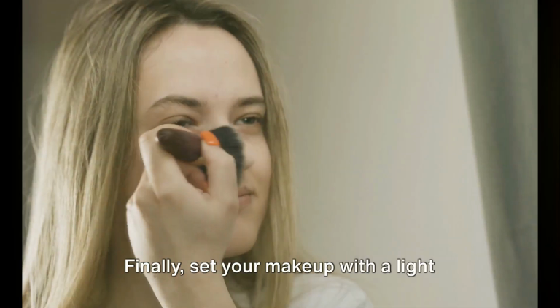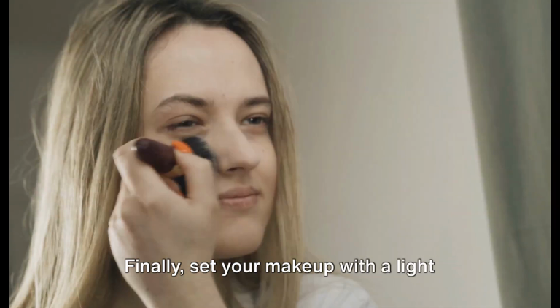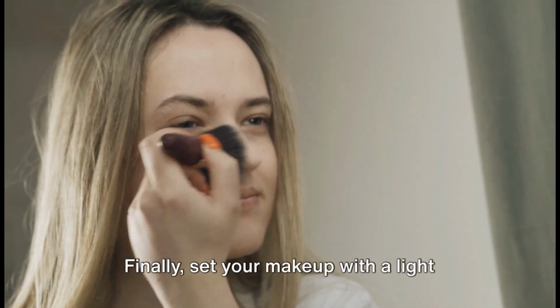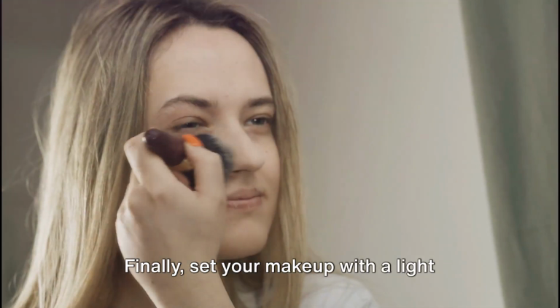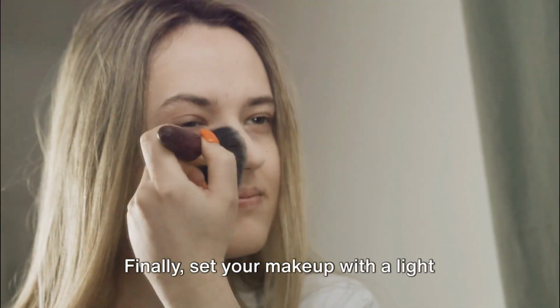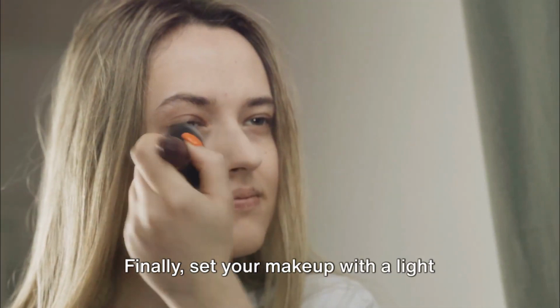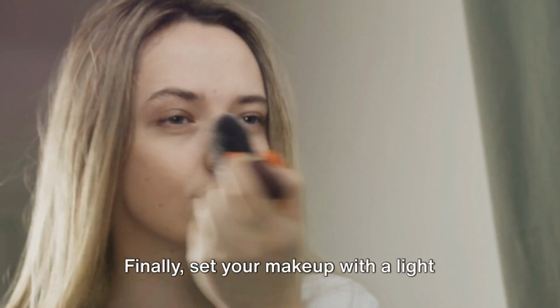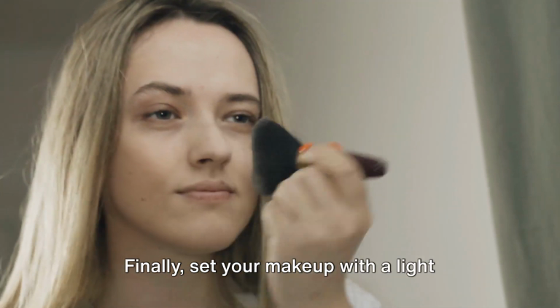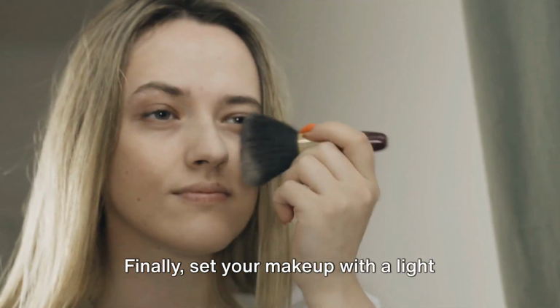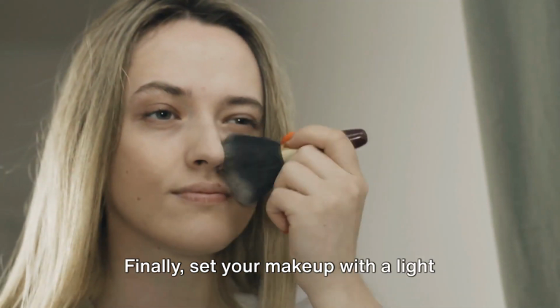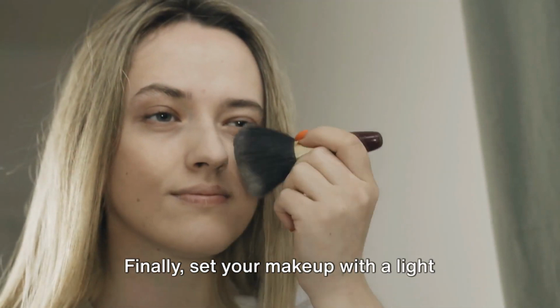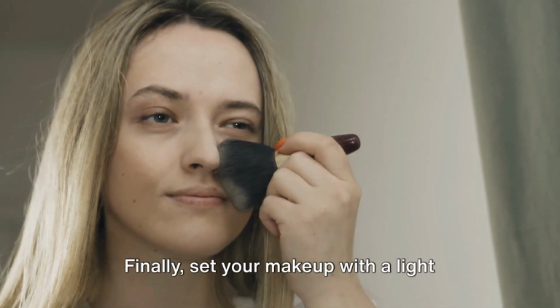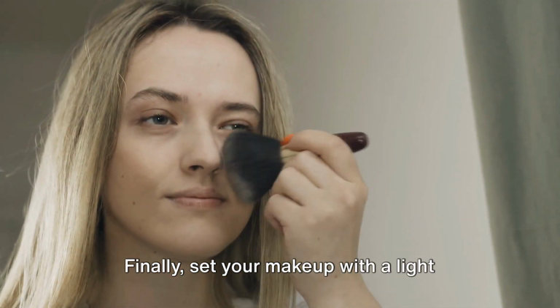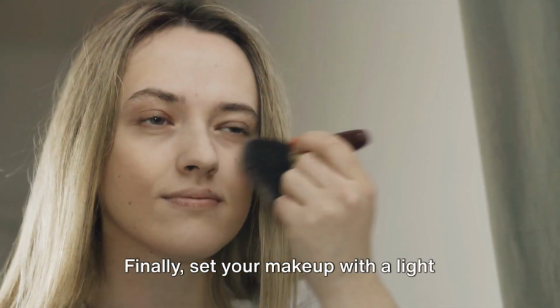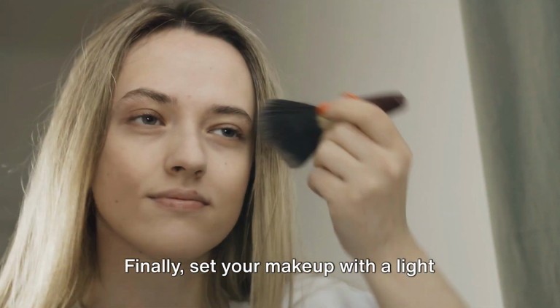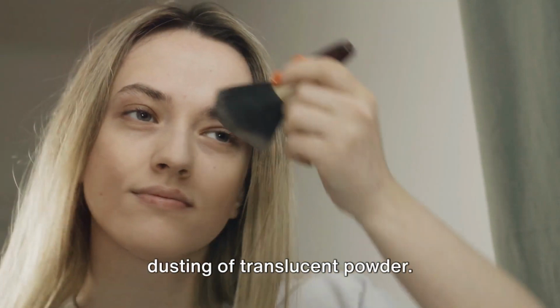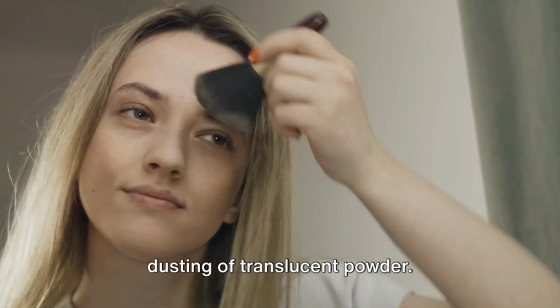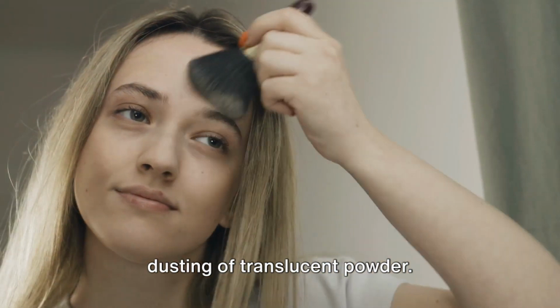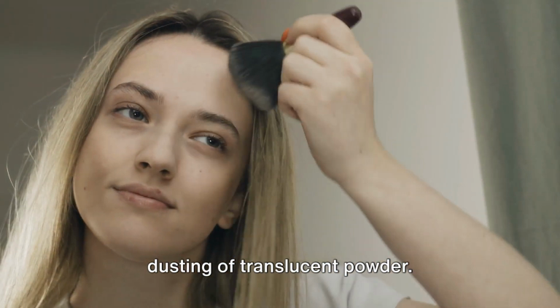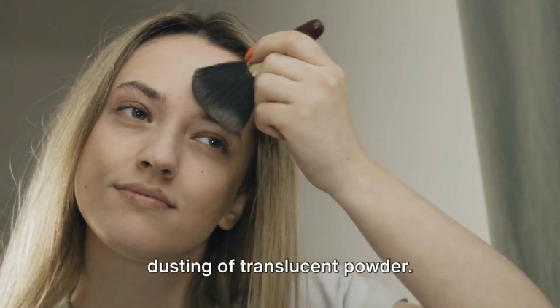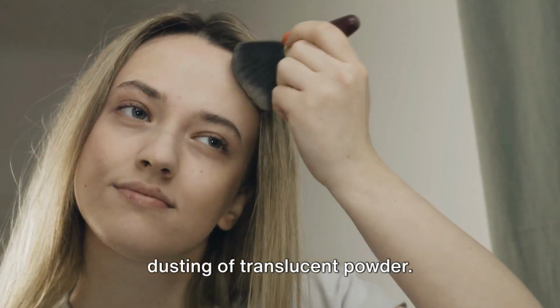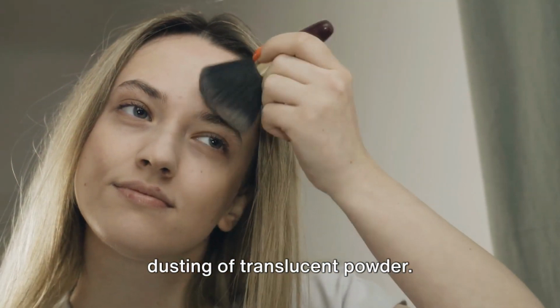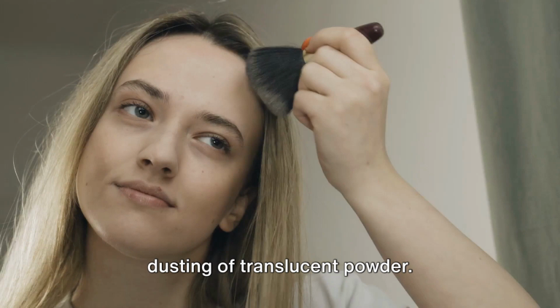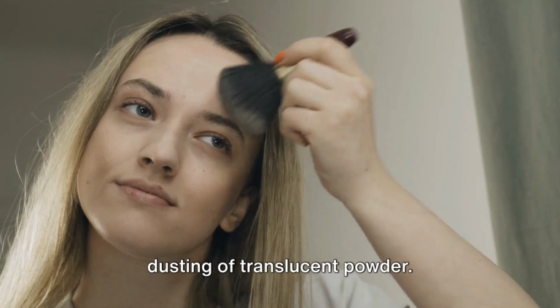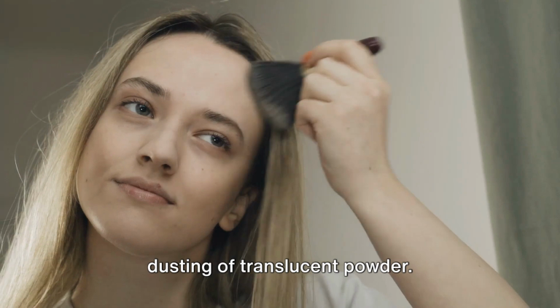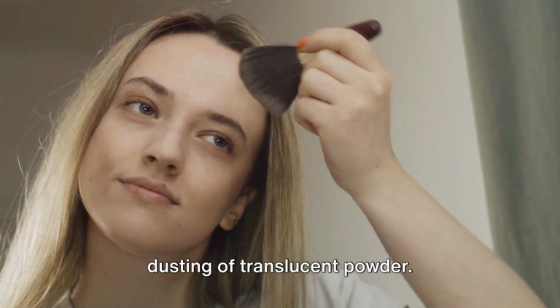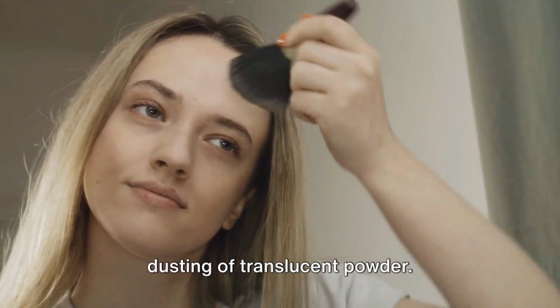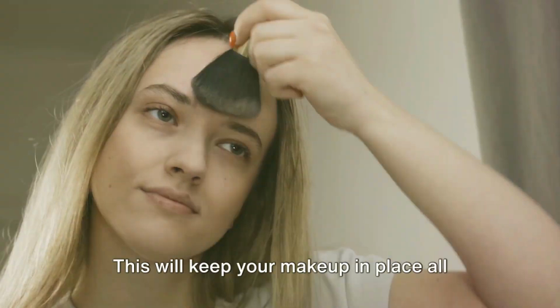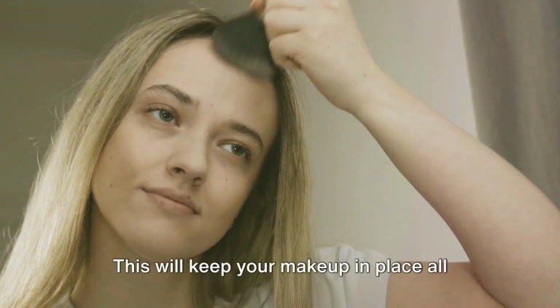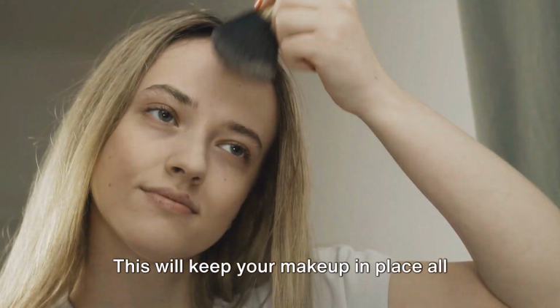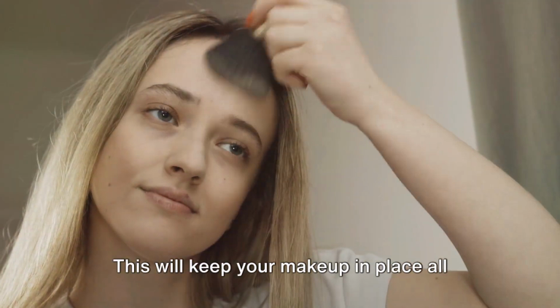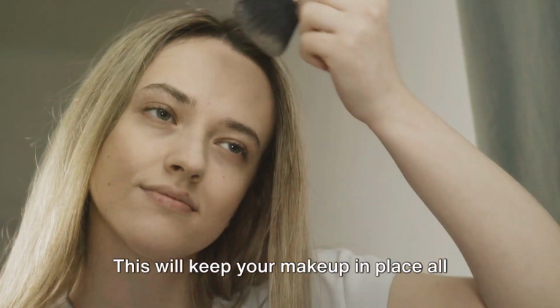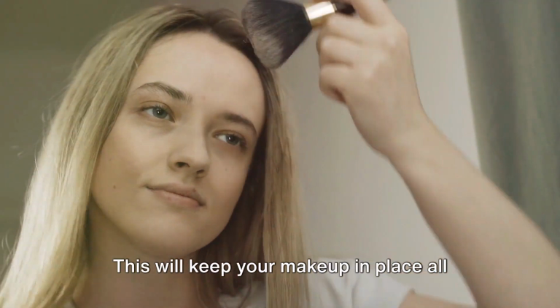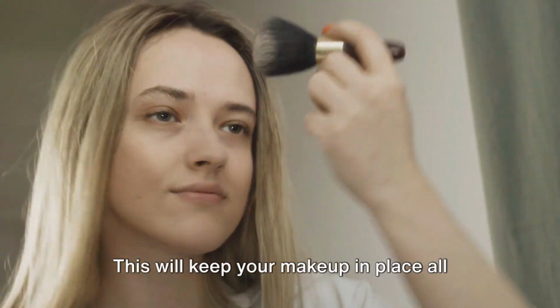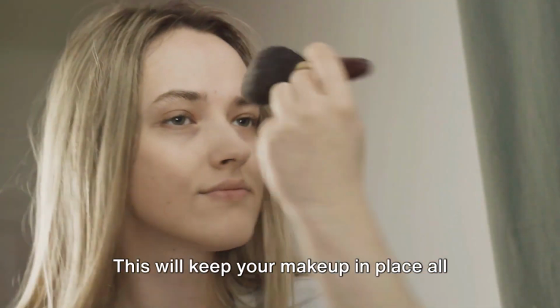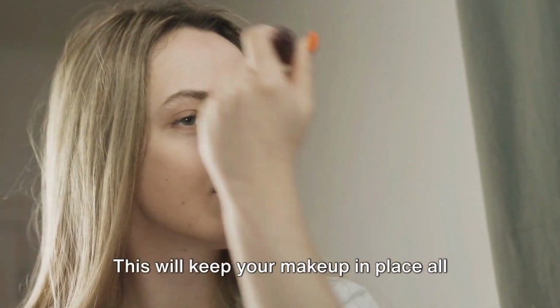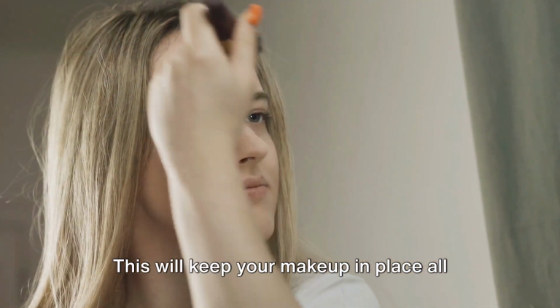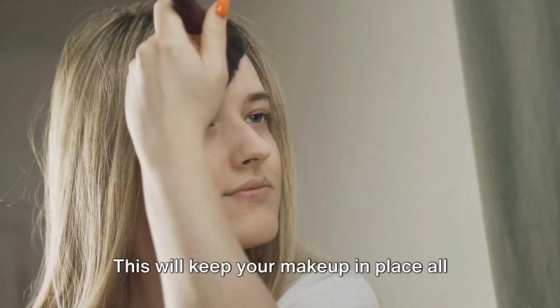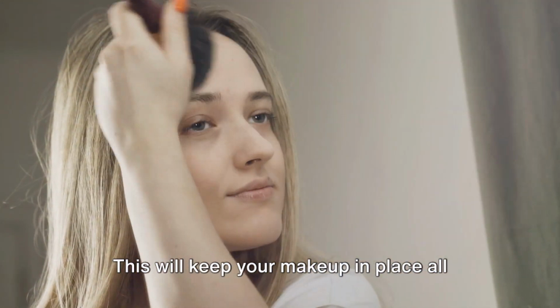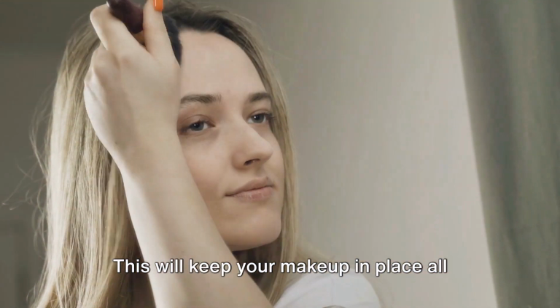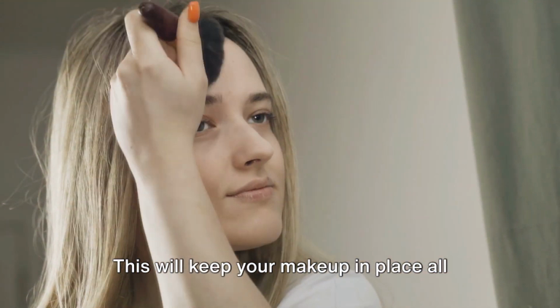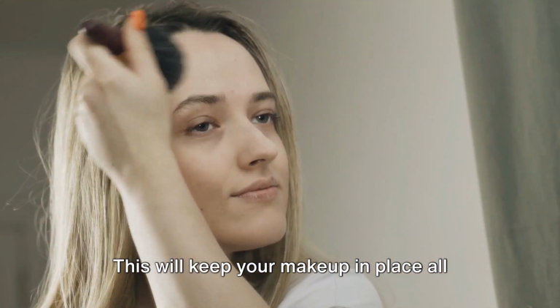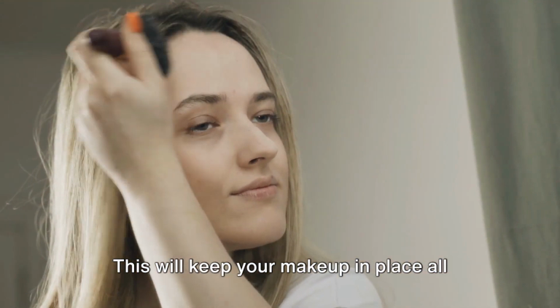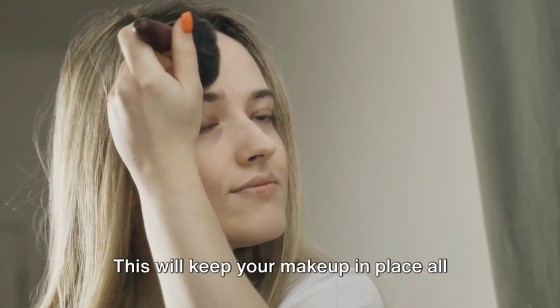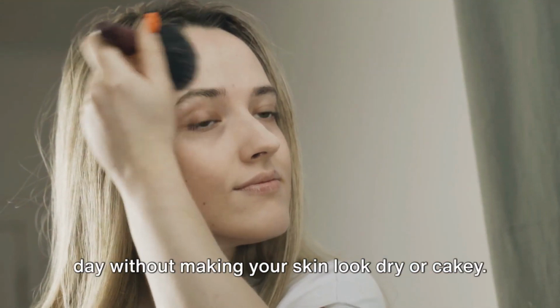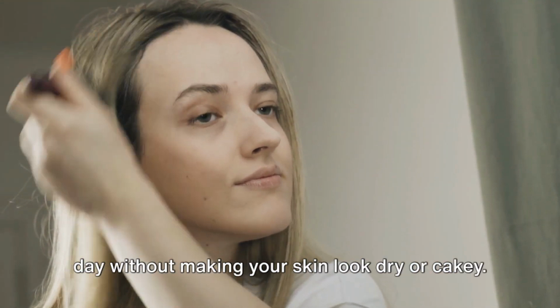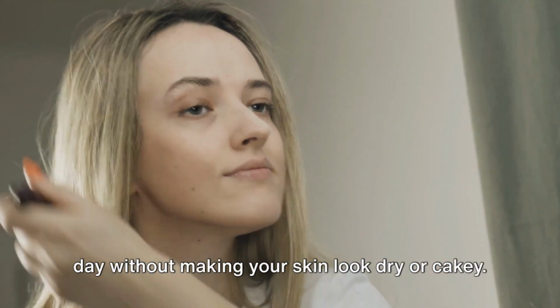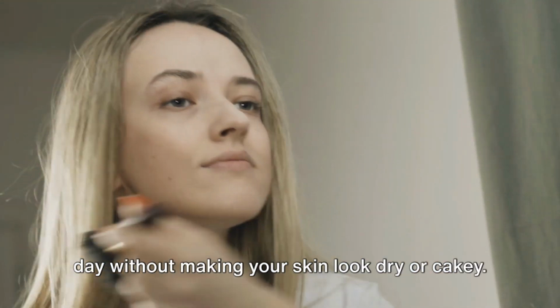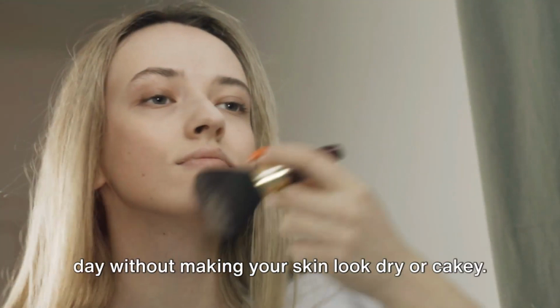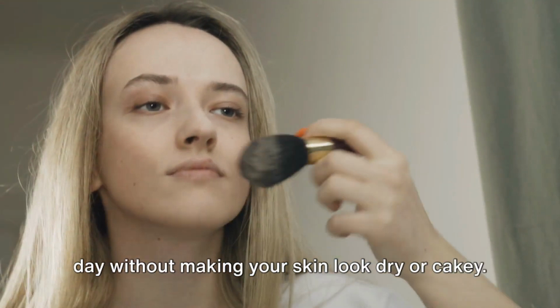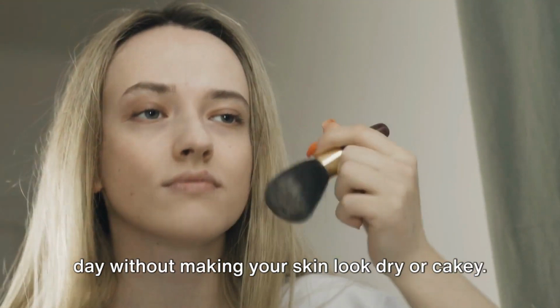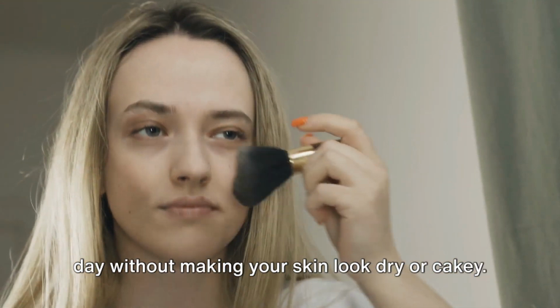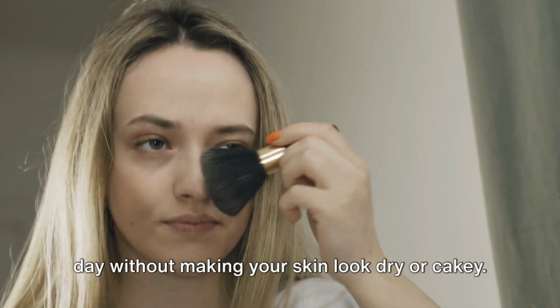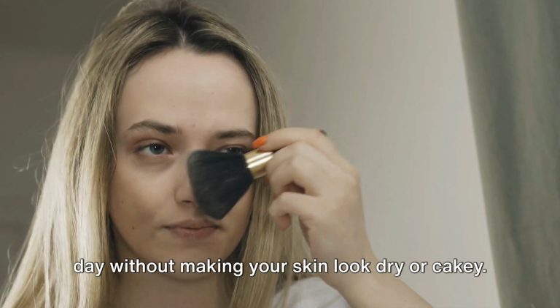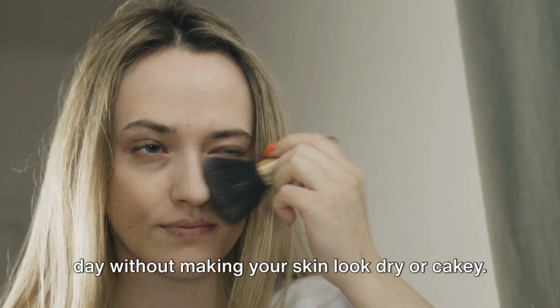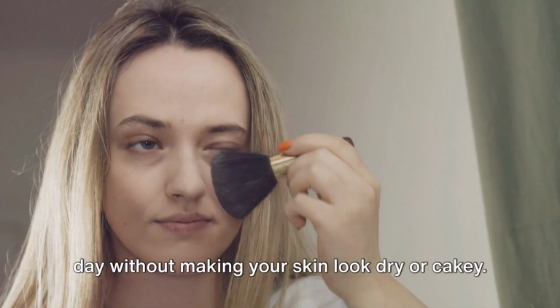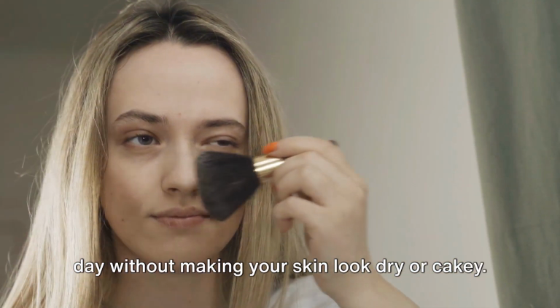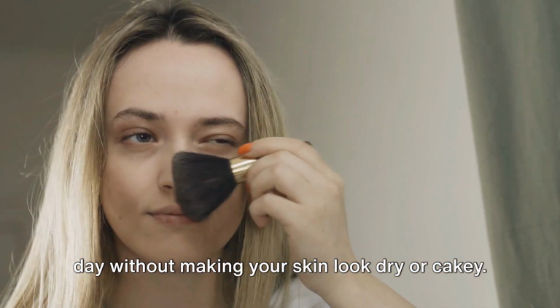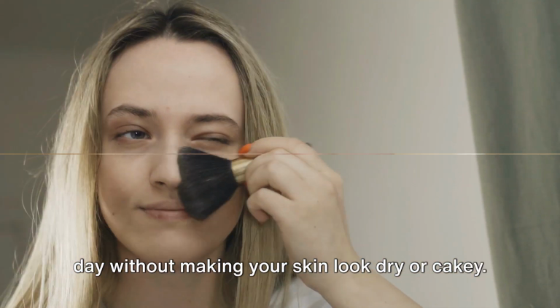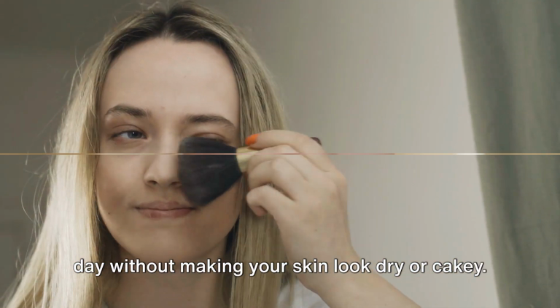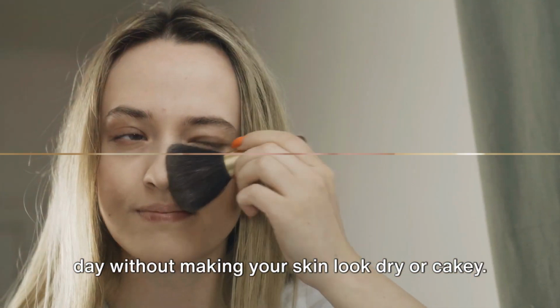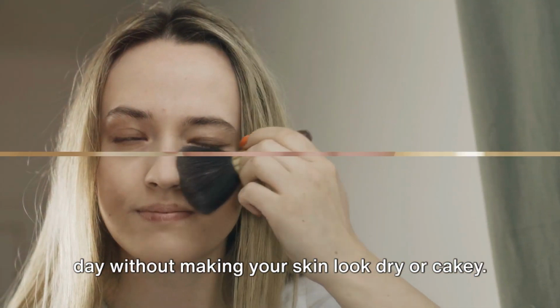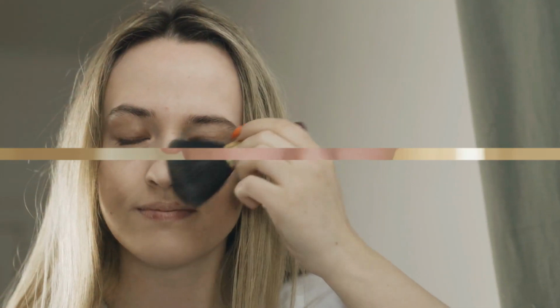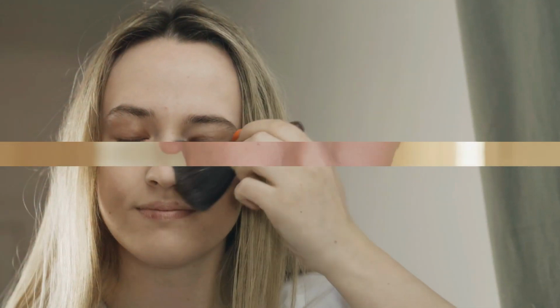Finally, set your makeup with a light dusting of translucent powder. This will keep your makeup in place all day without making your skin look dry or cakey.